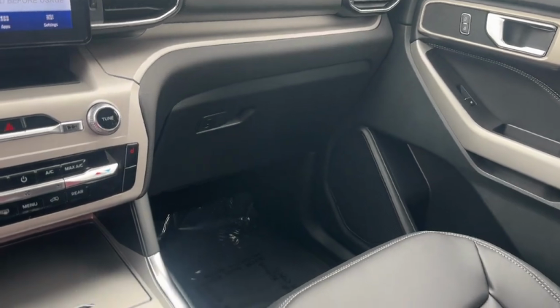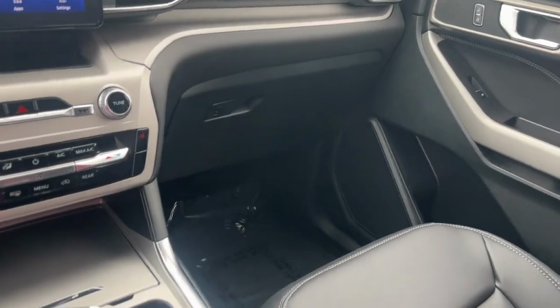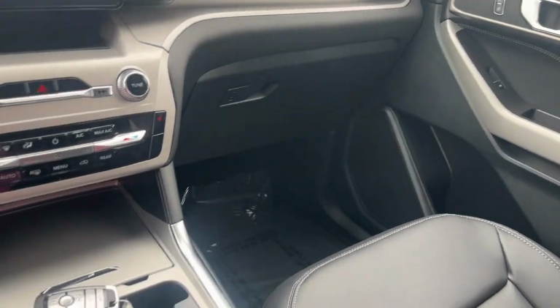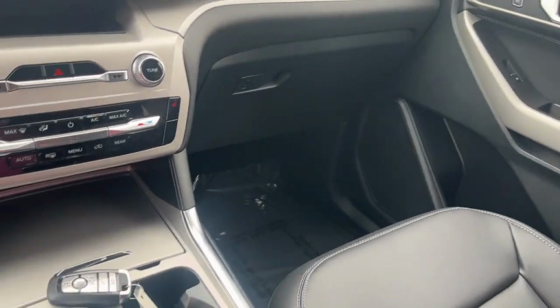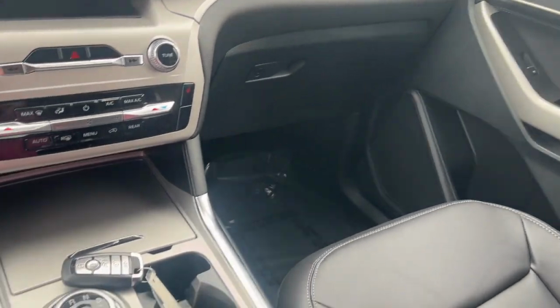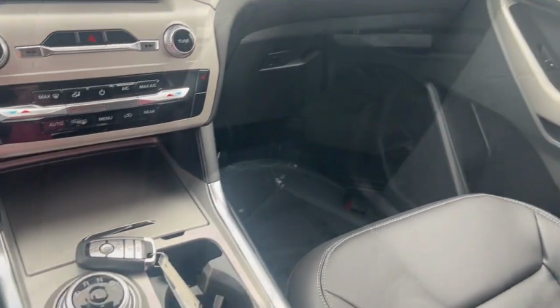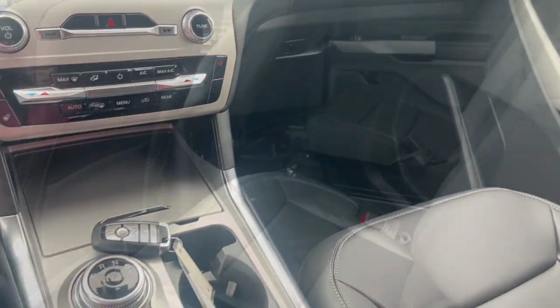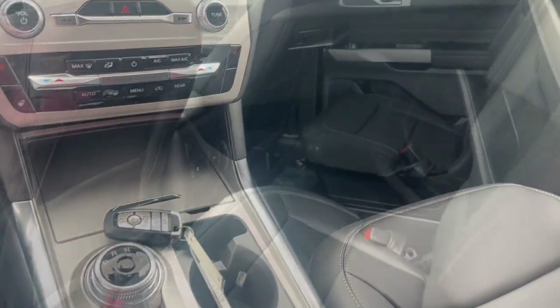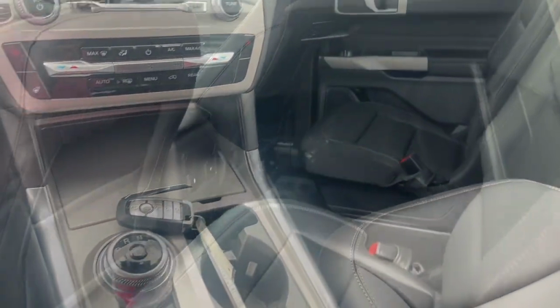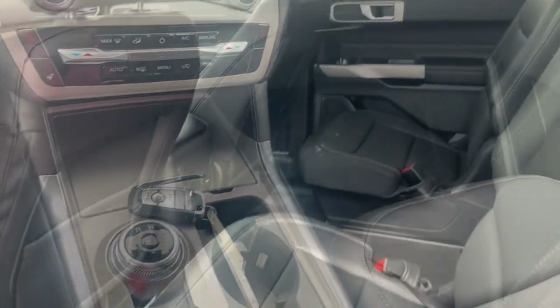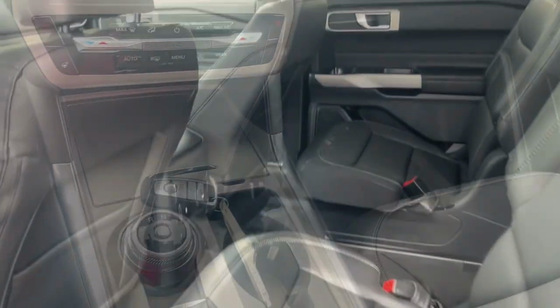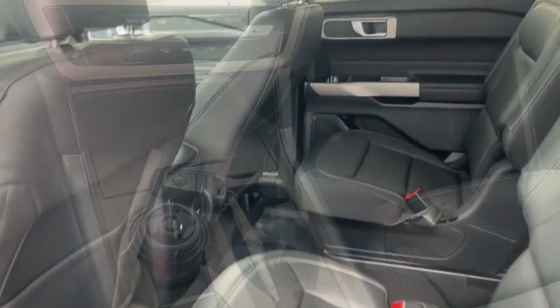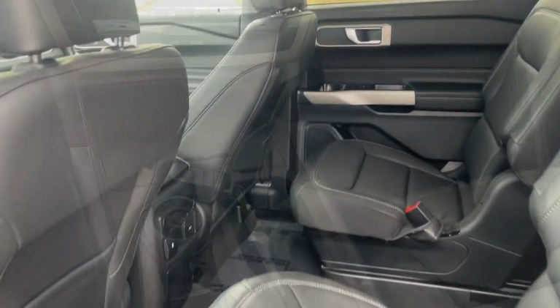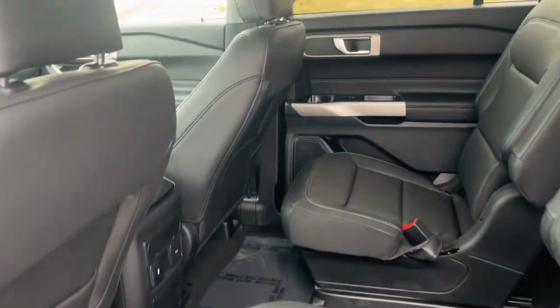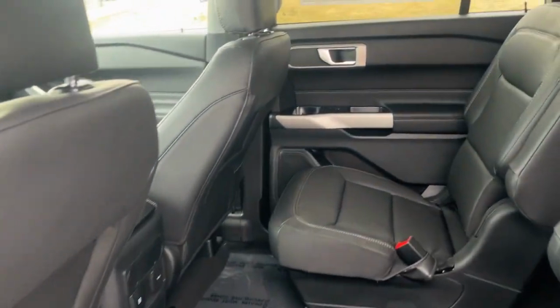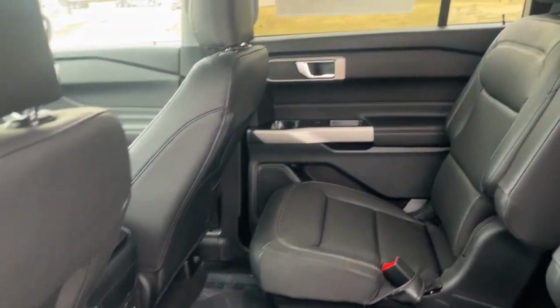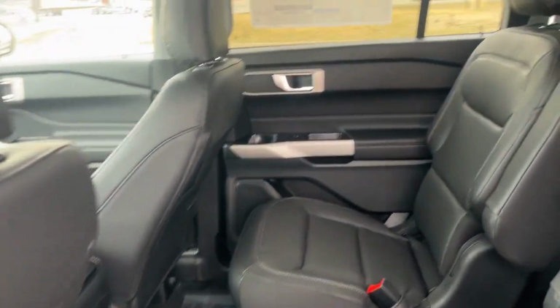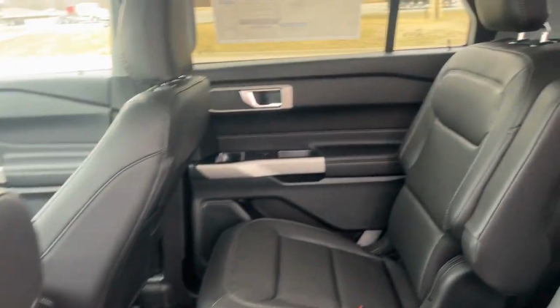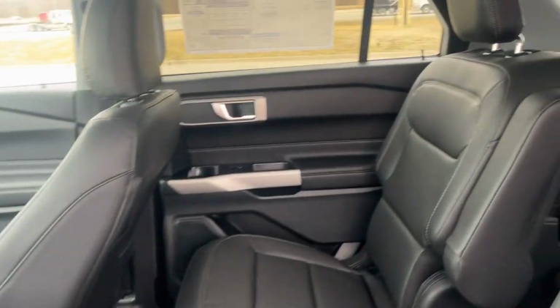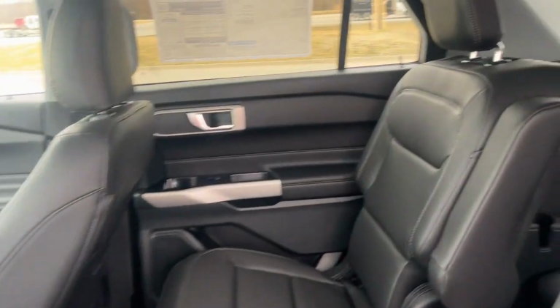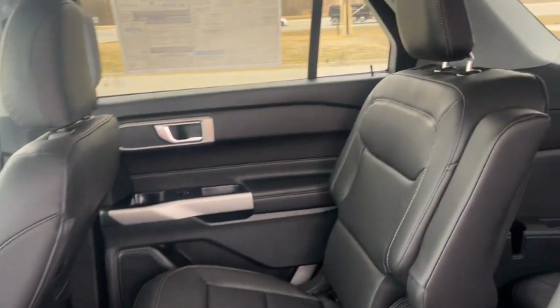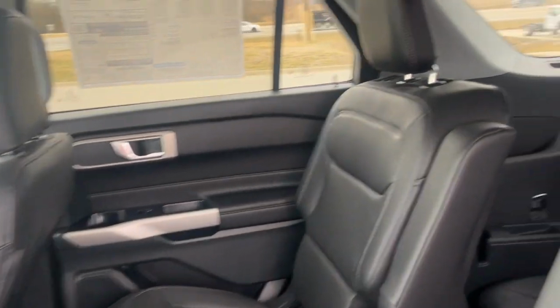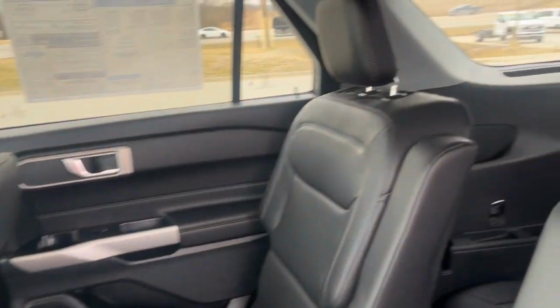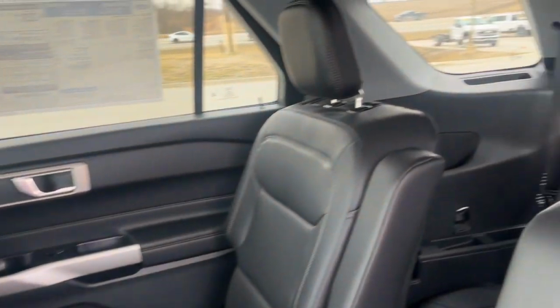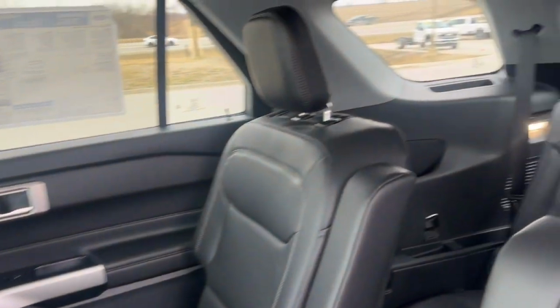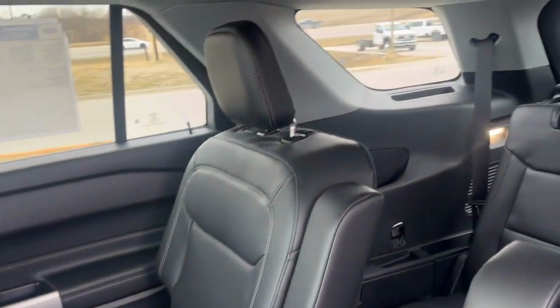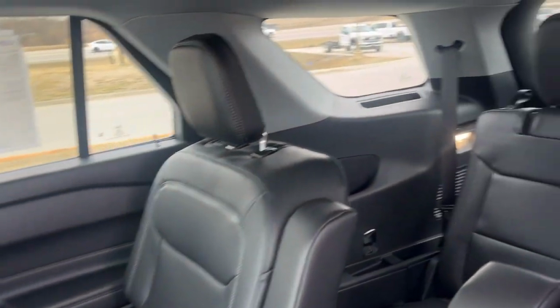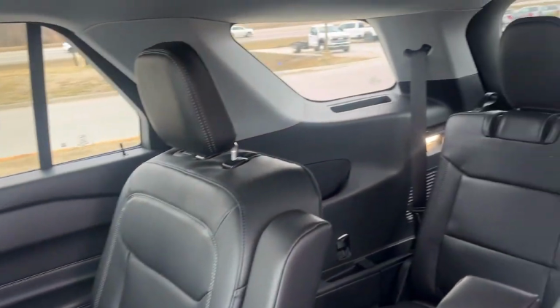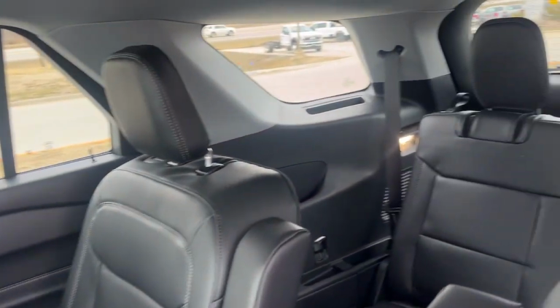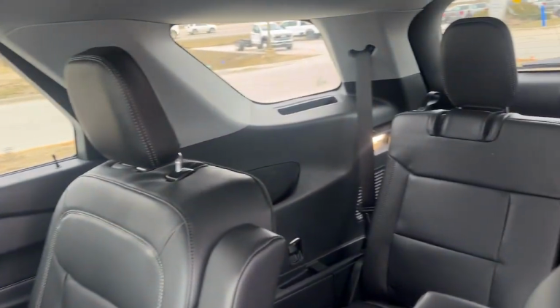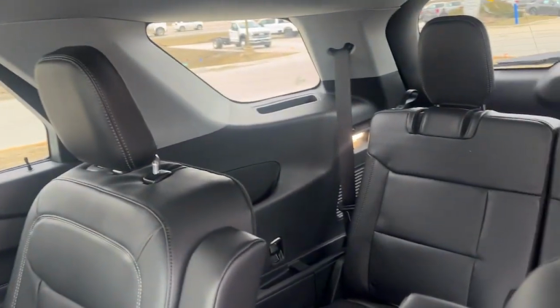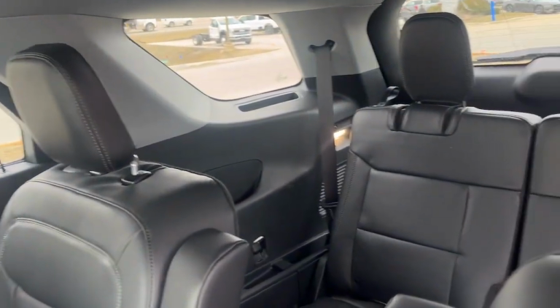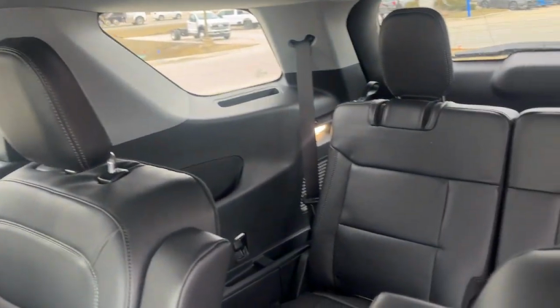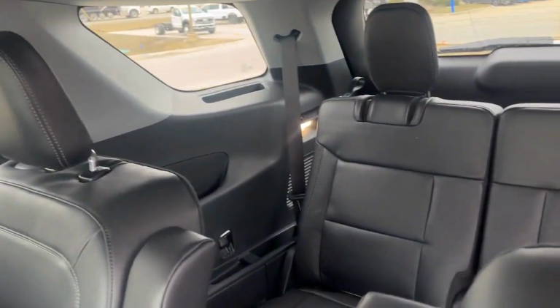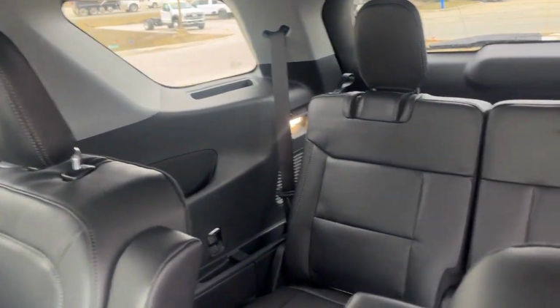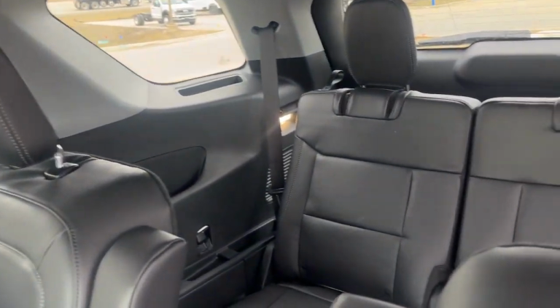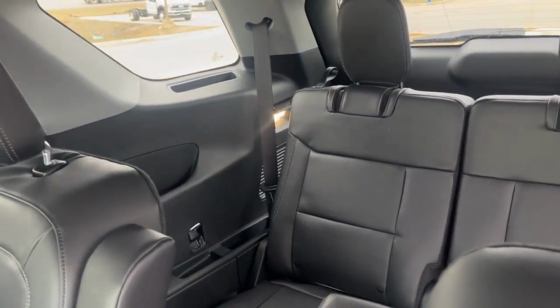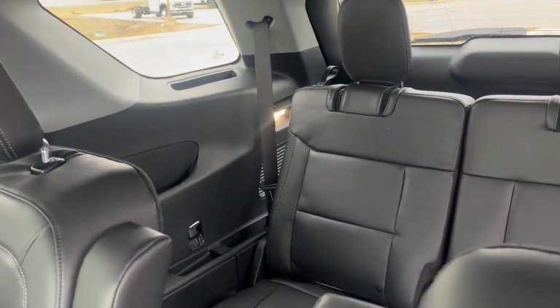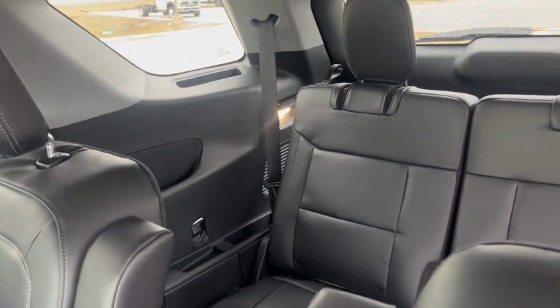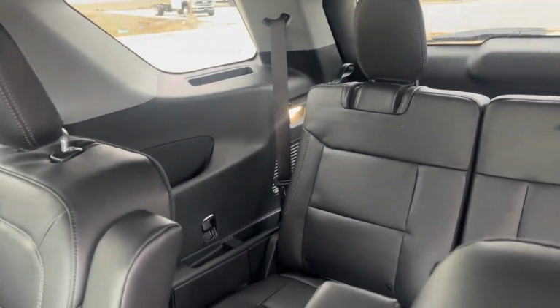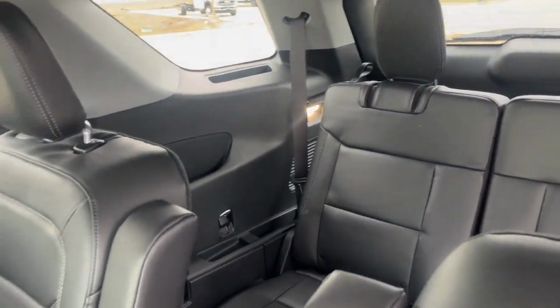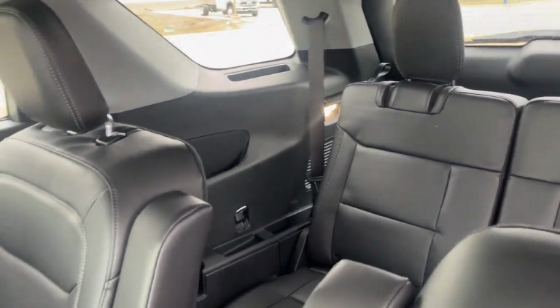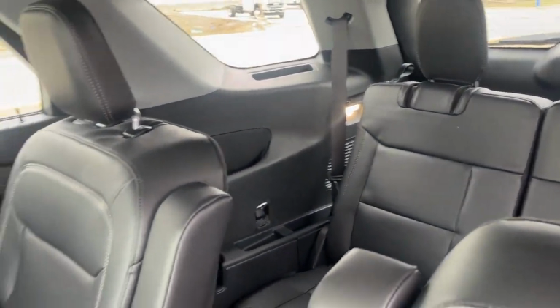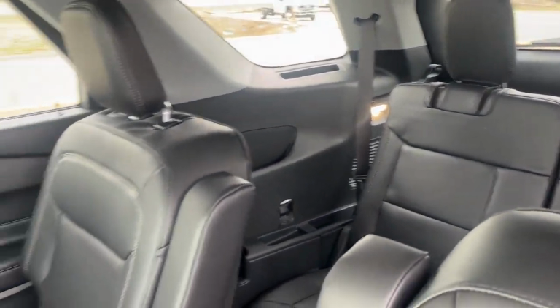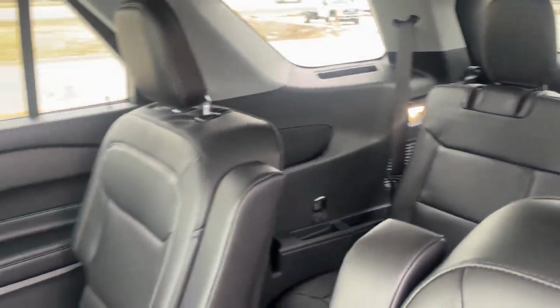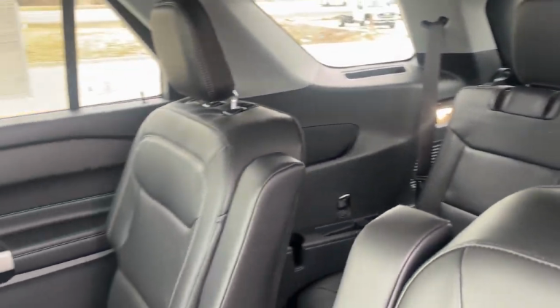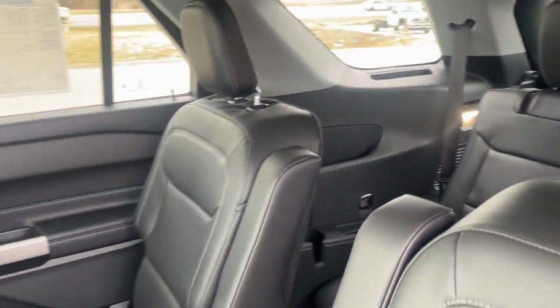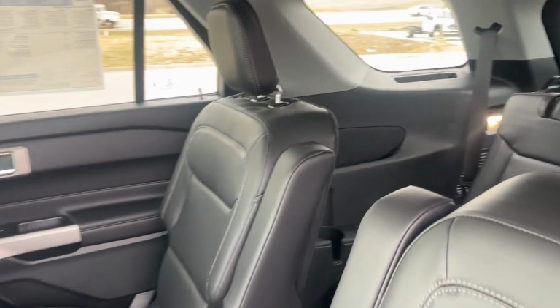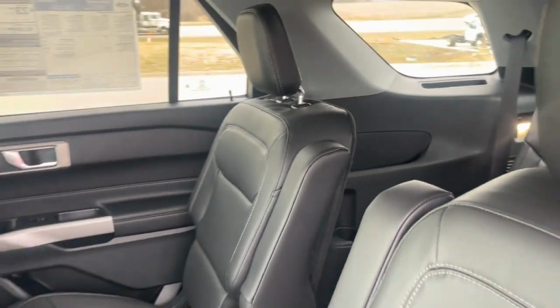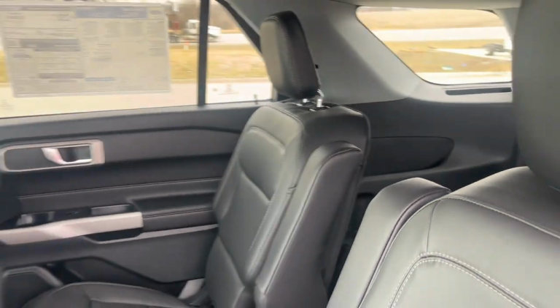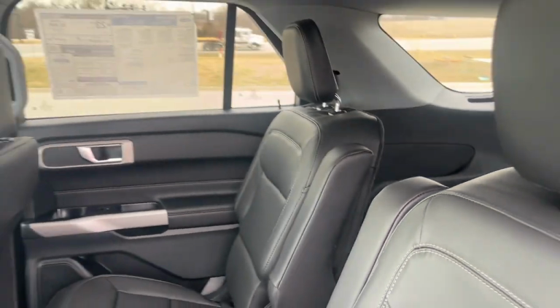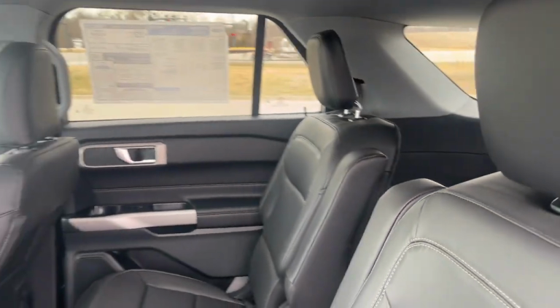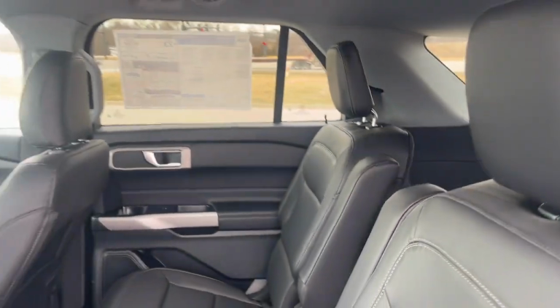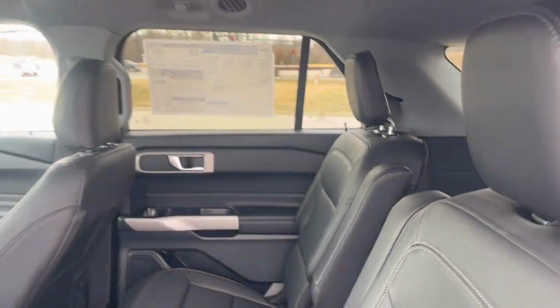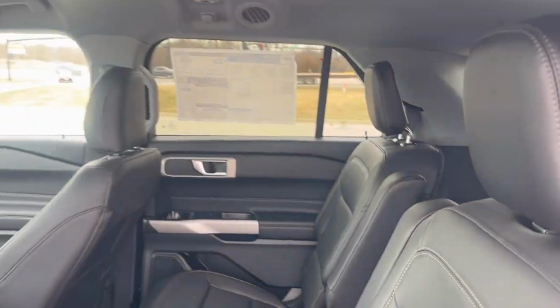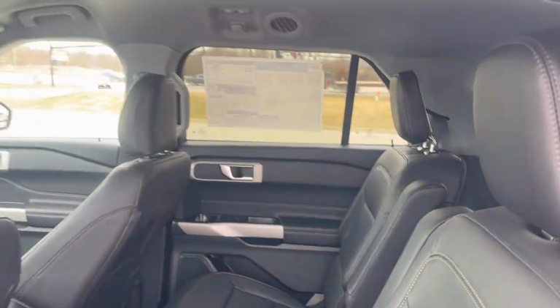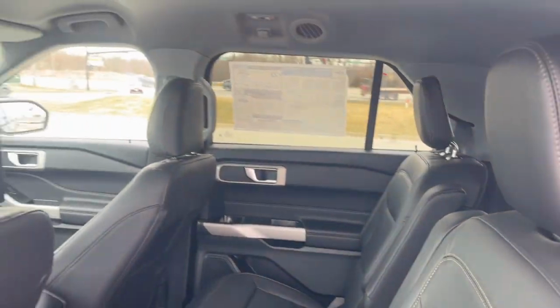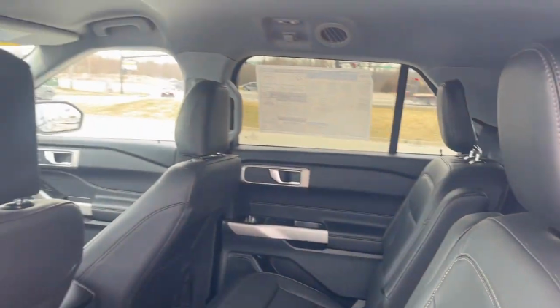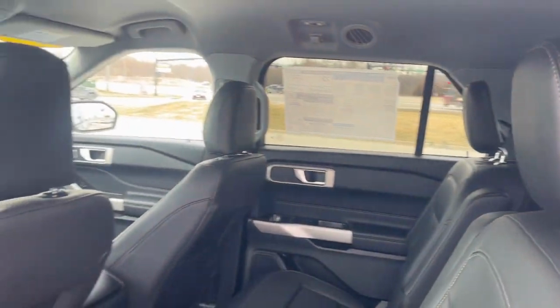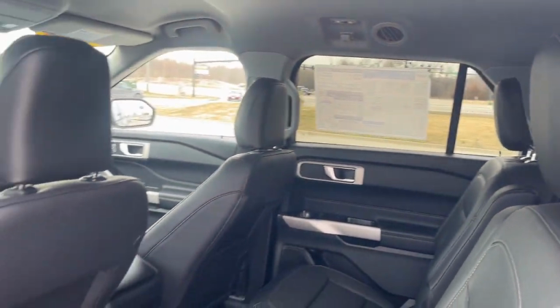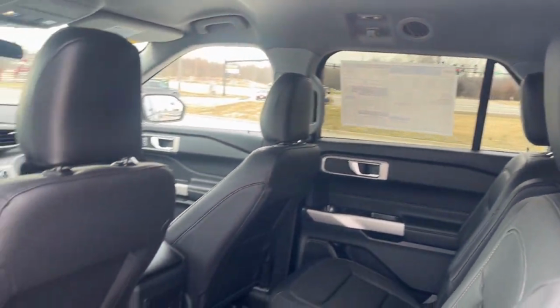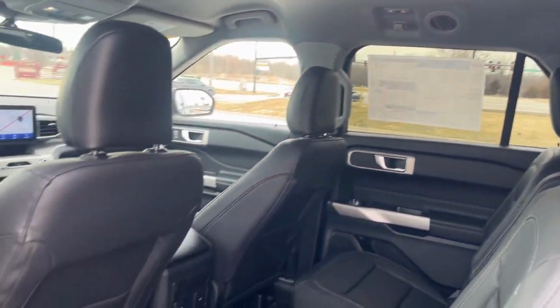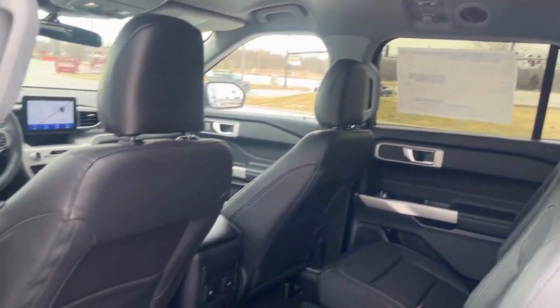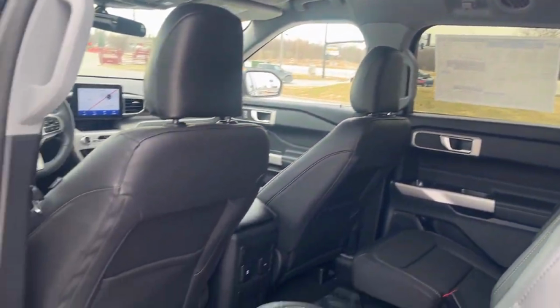Remote engine start, premium sound system, satellite radio, power passenger seat, power liftgate.